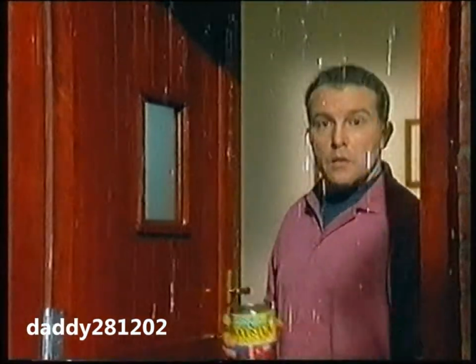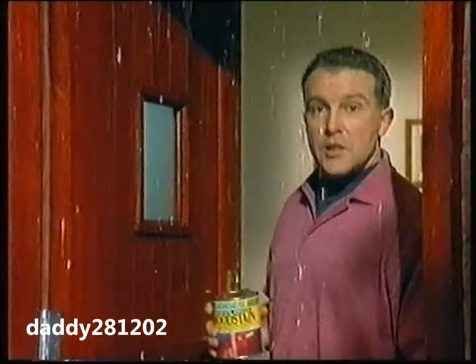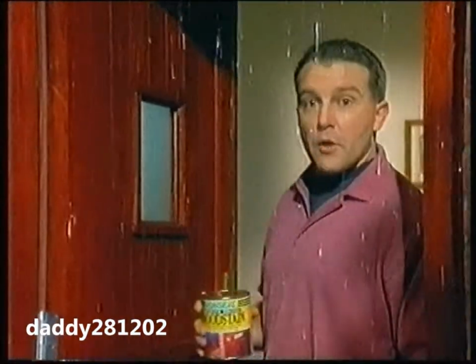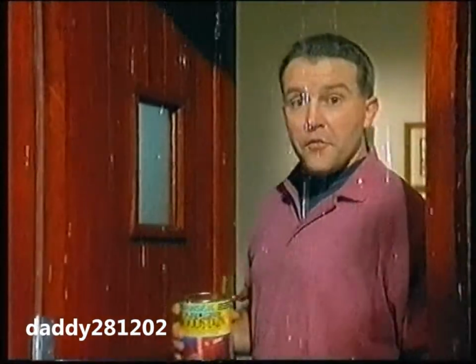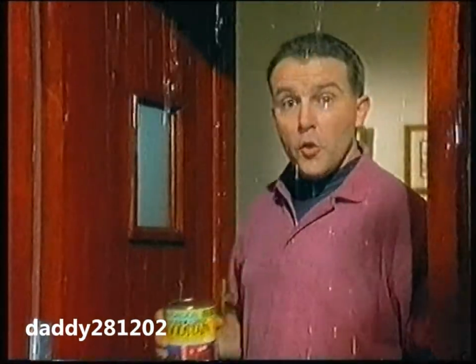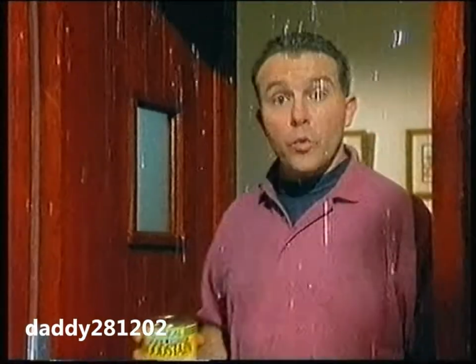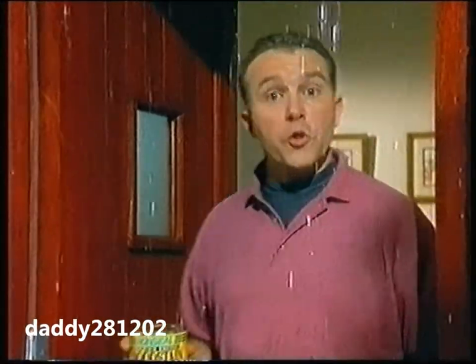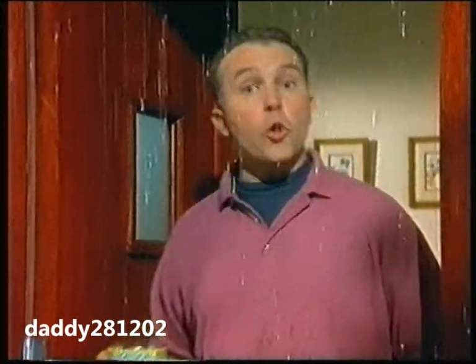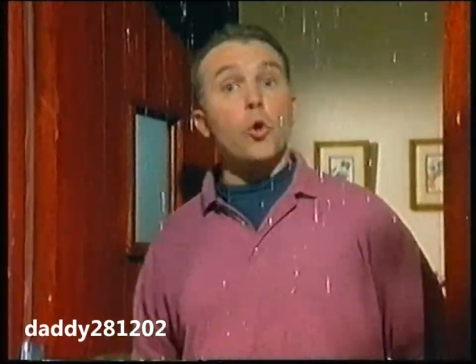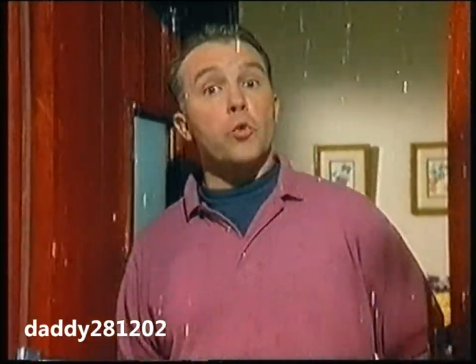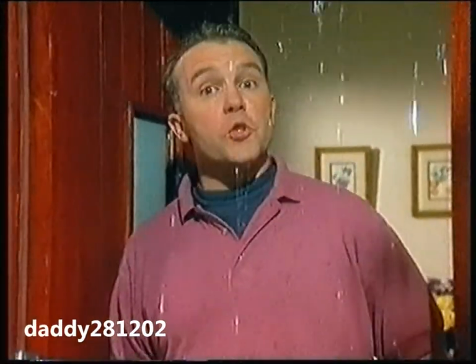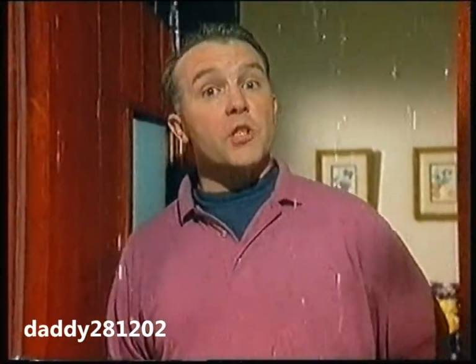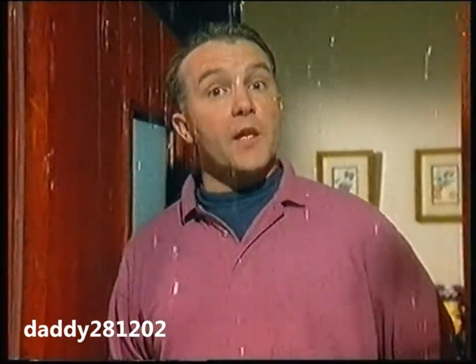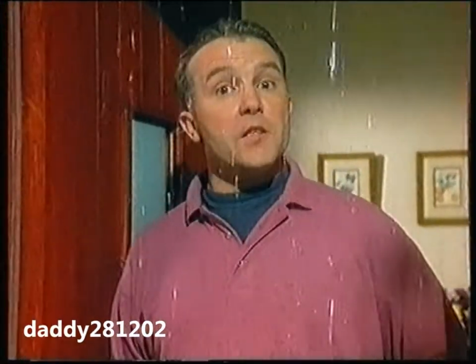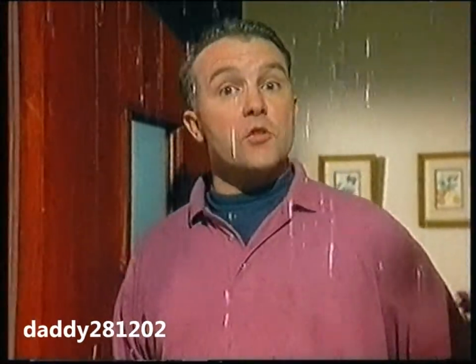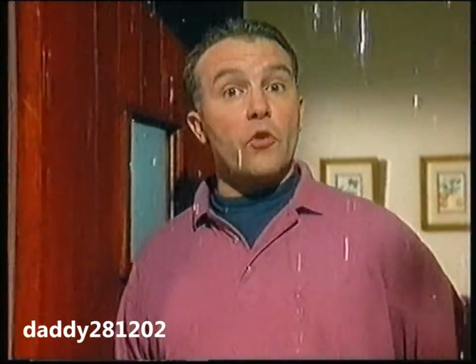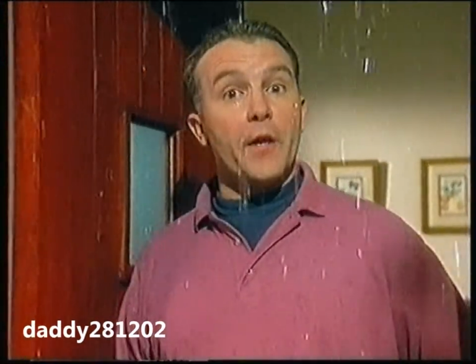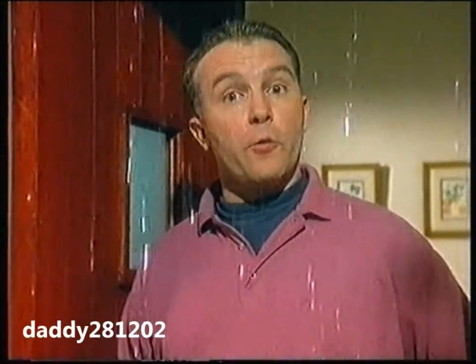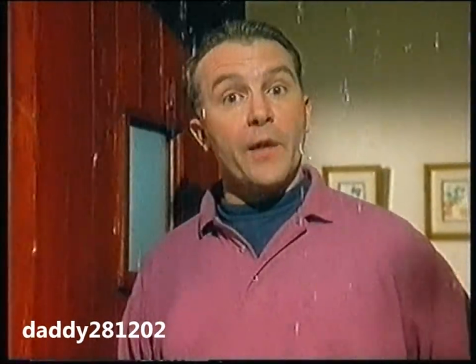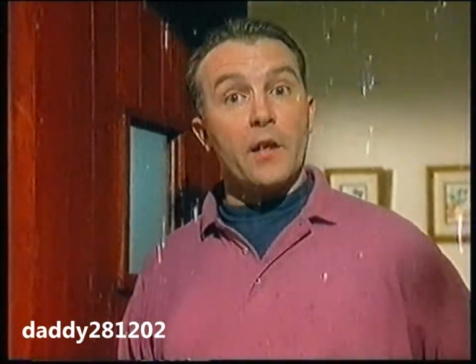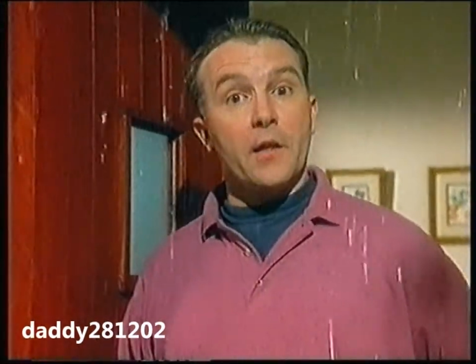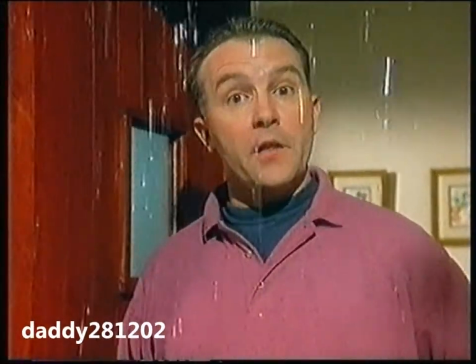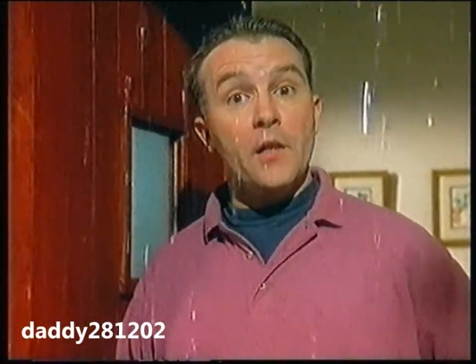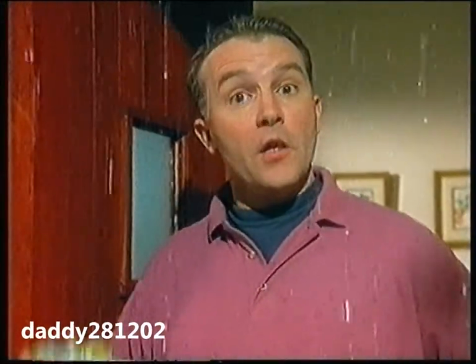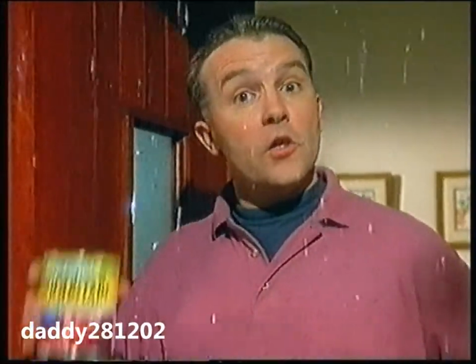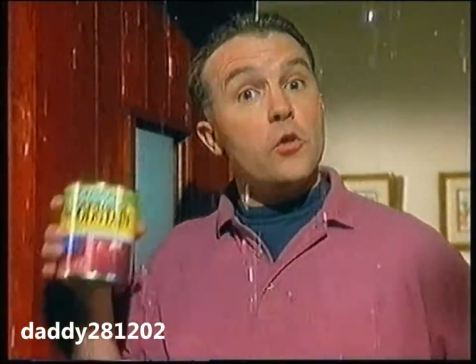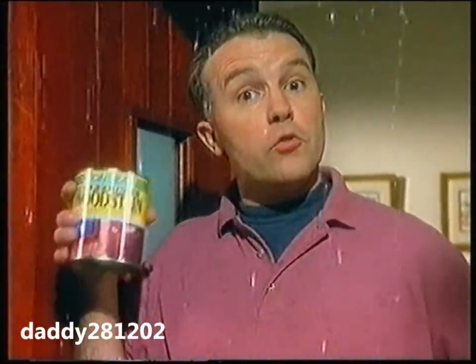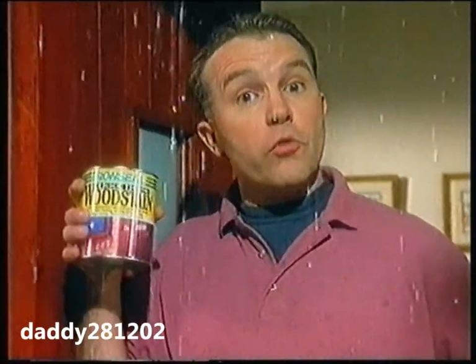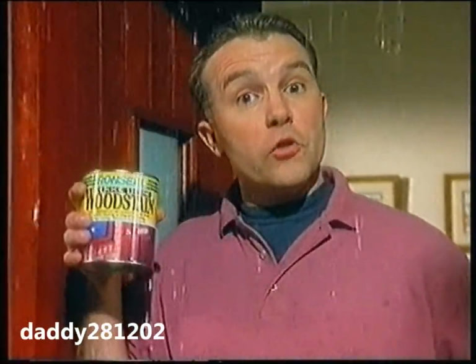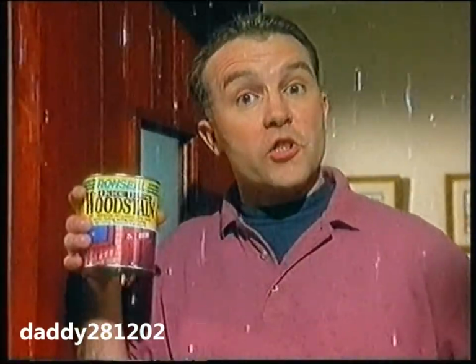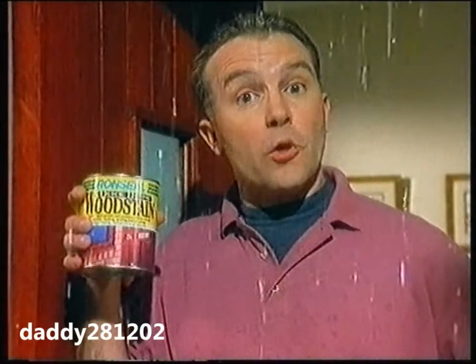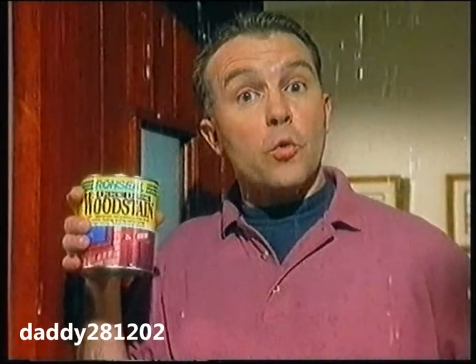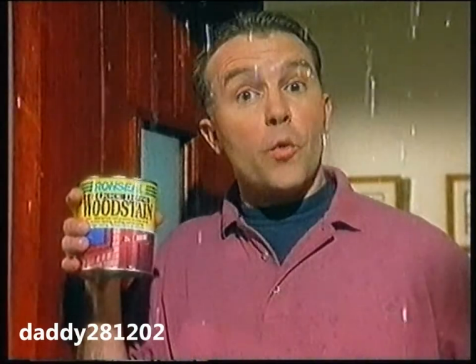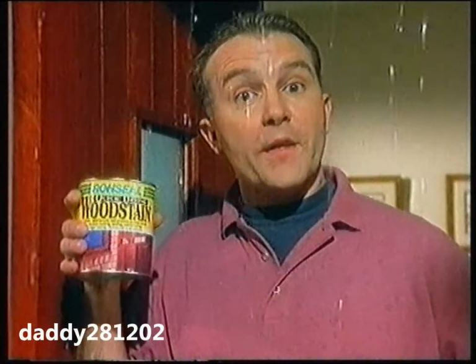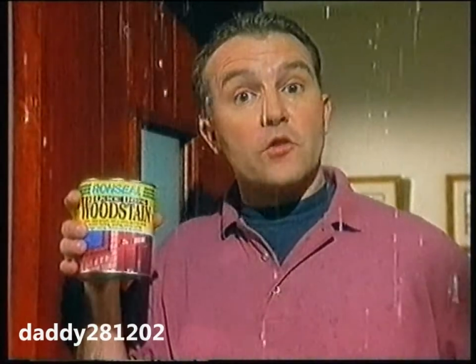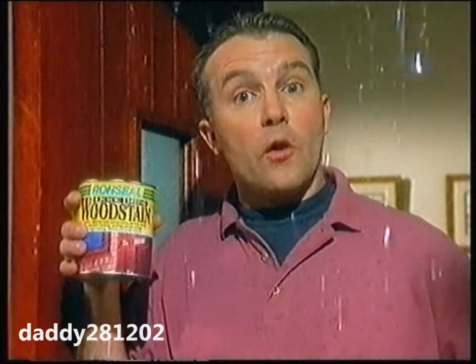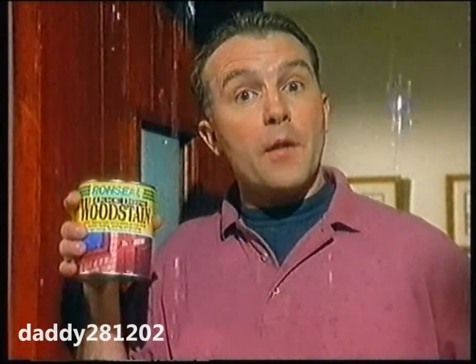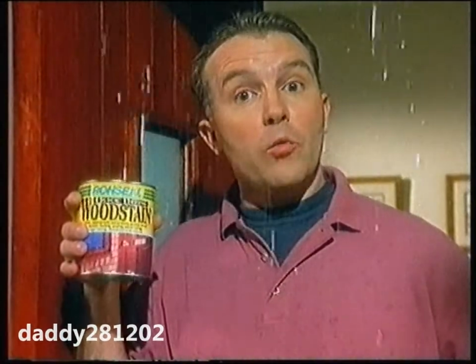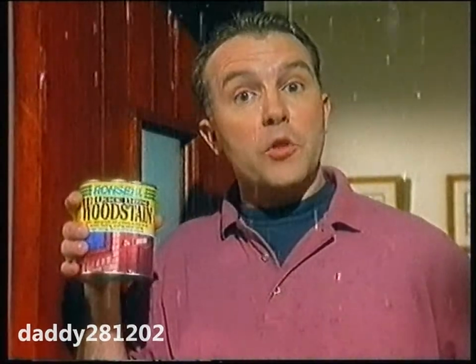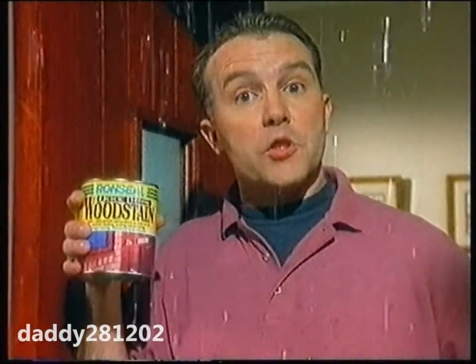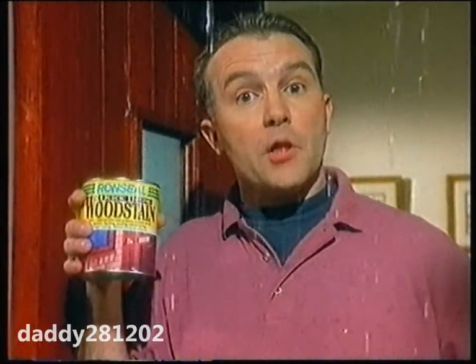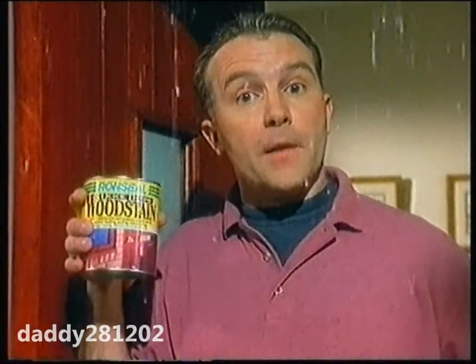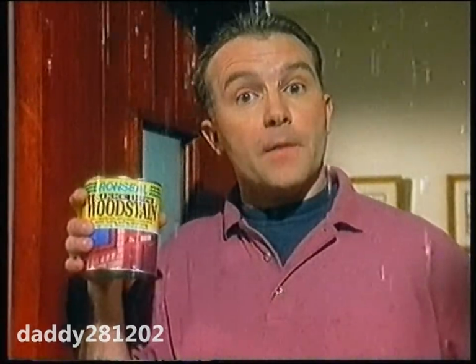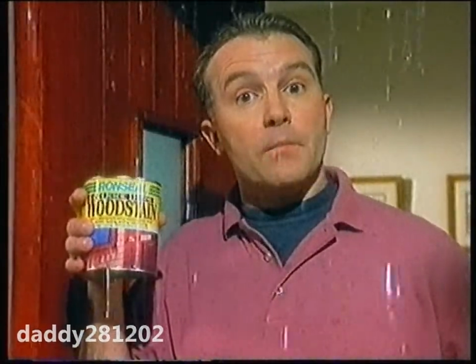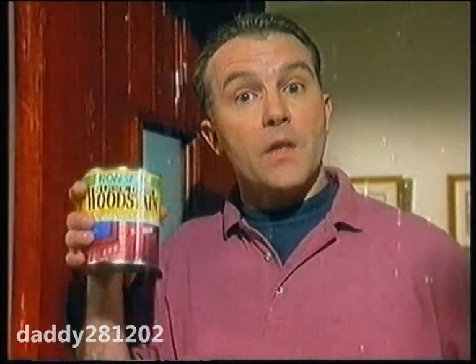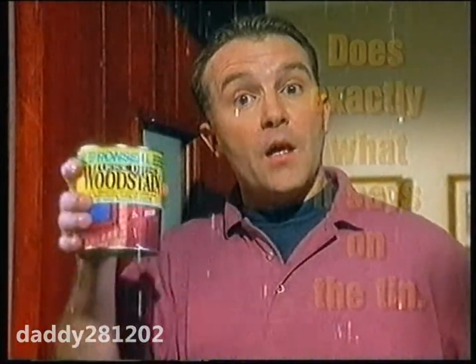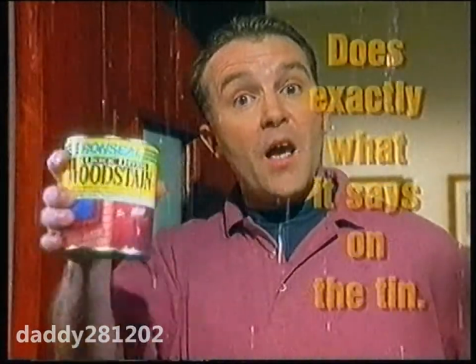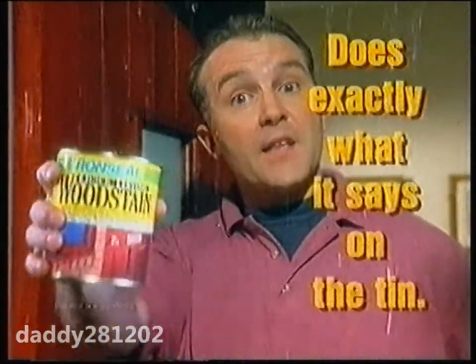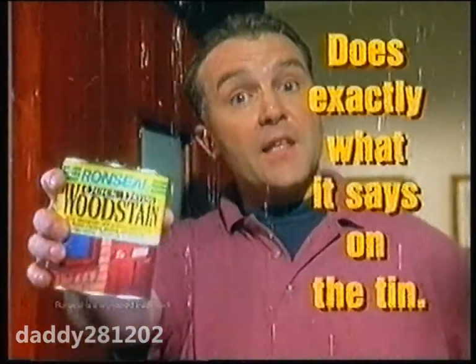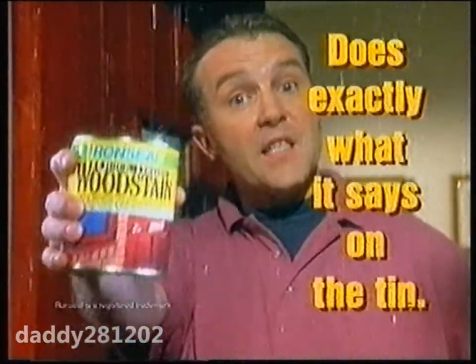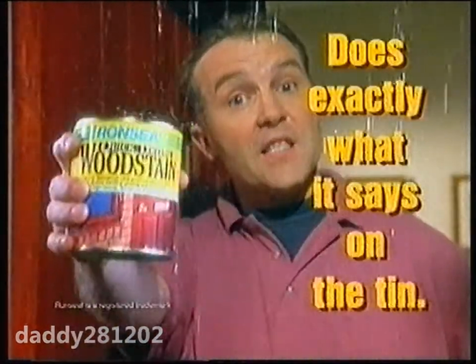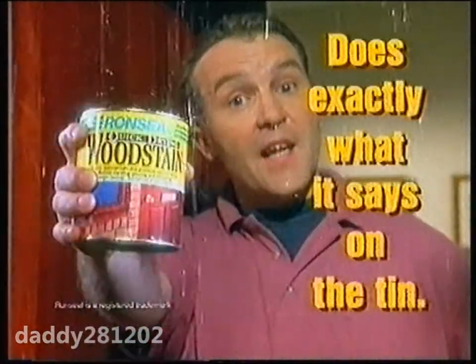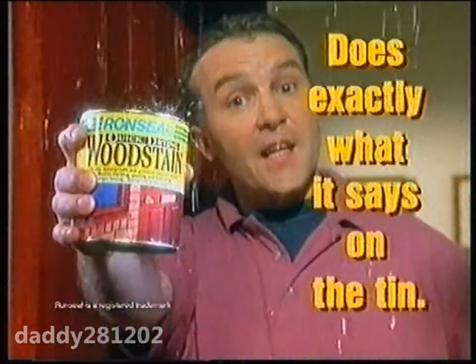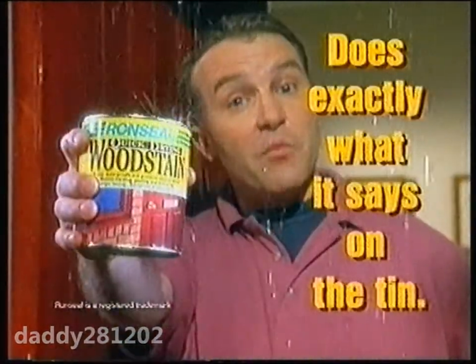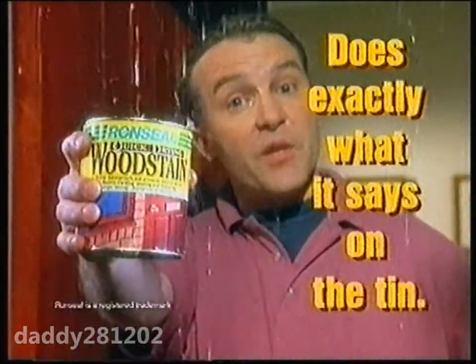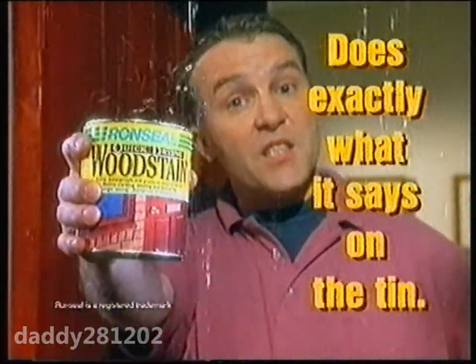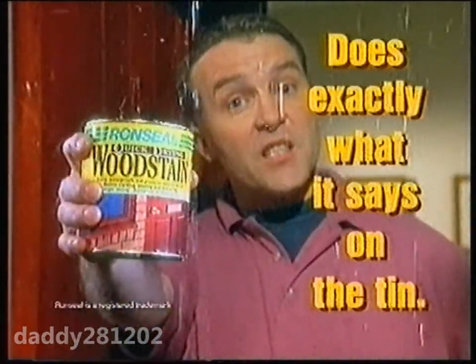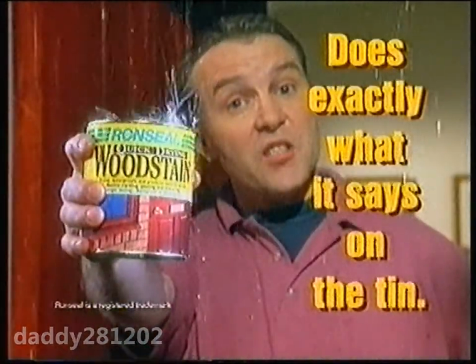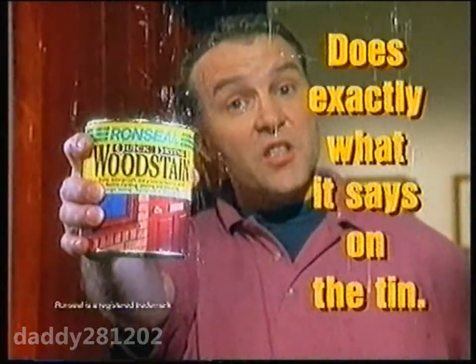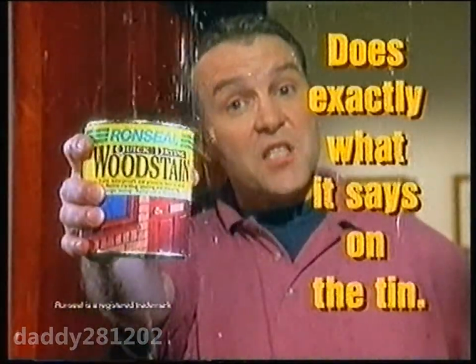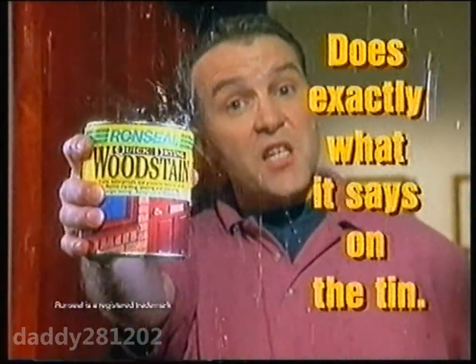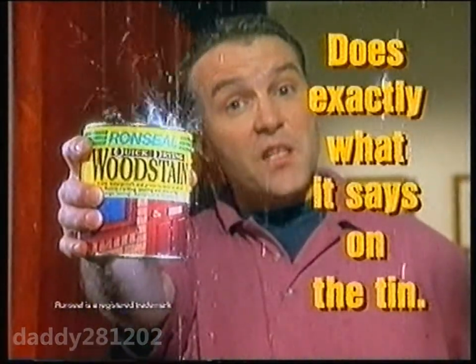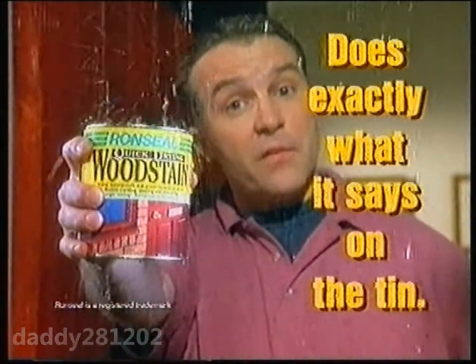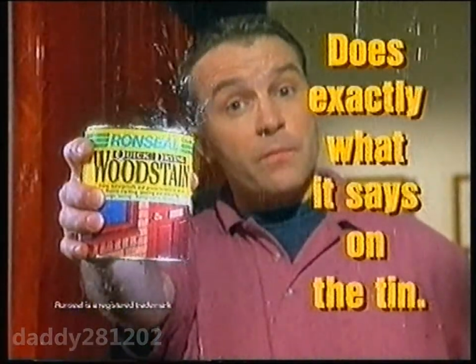So if you want your wood stain to dry quickly, use Ron Seal quick drying wood stain. It does exactly what it says on the tin.